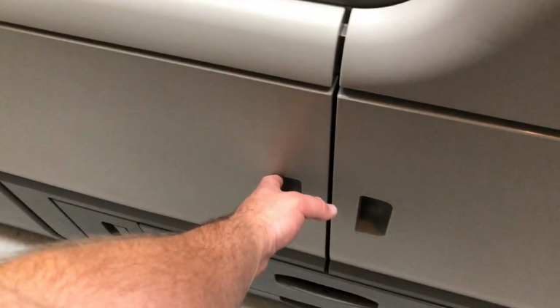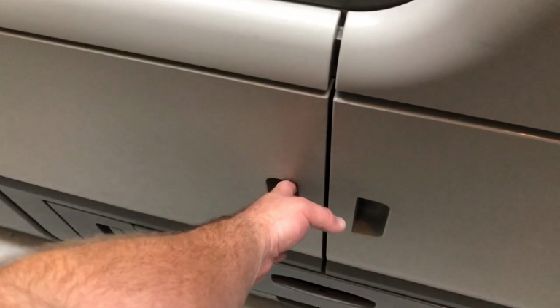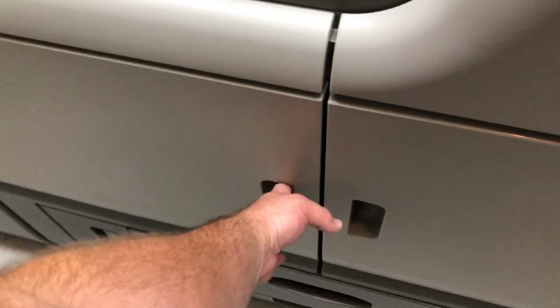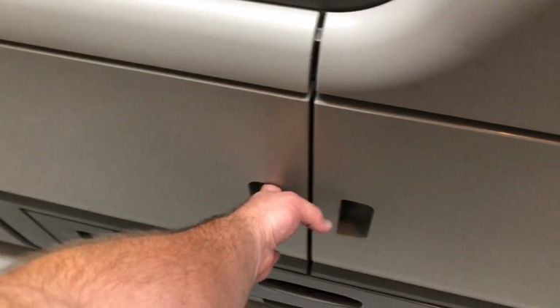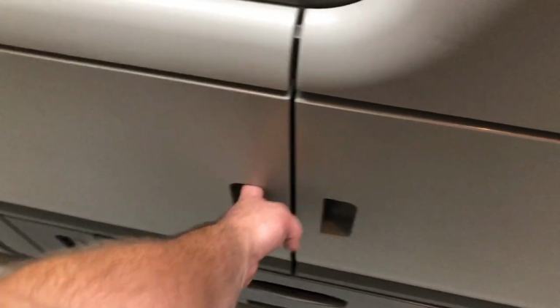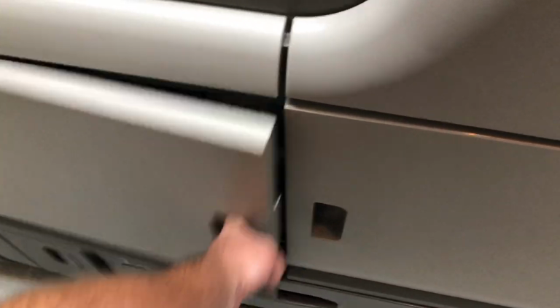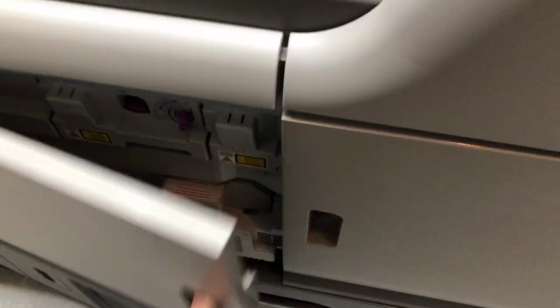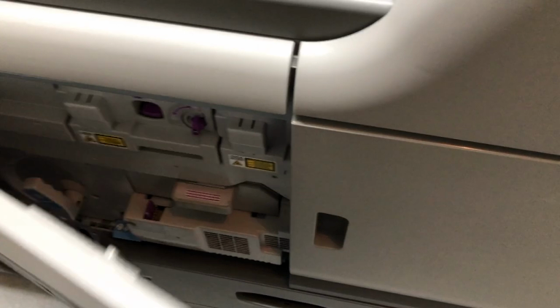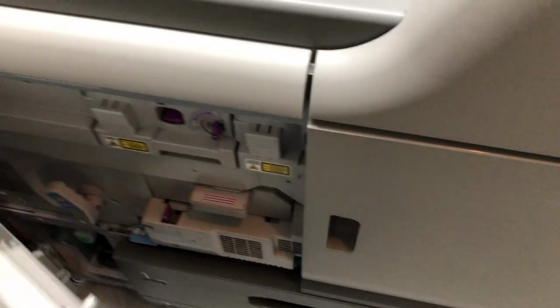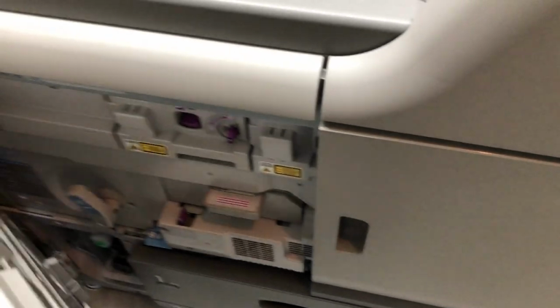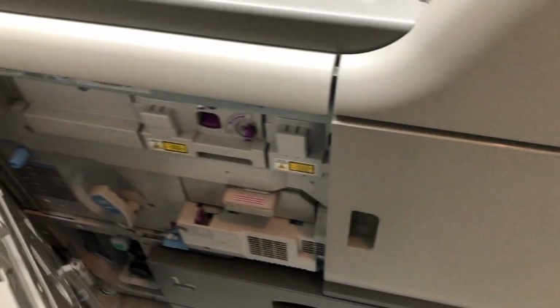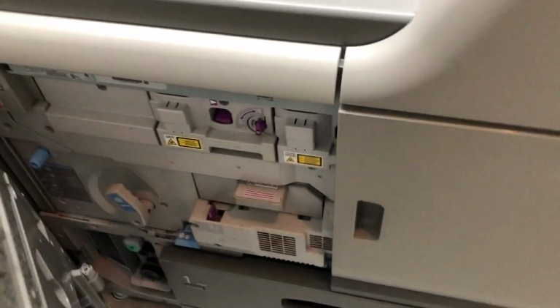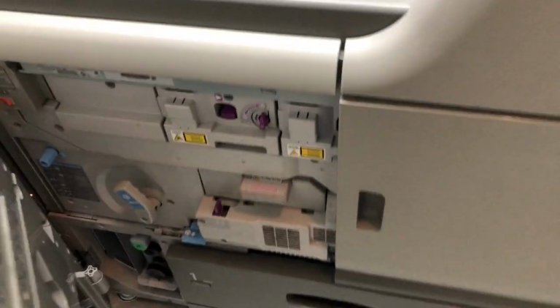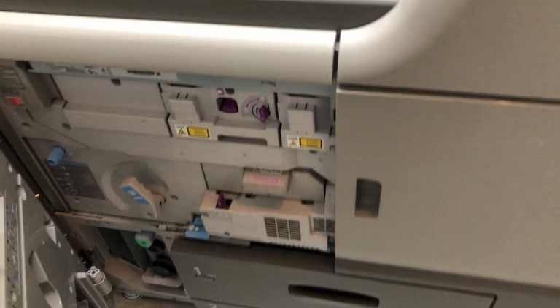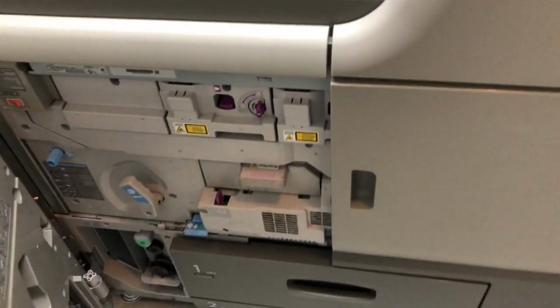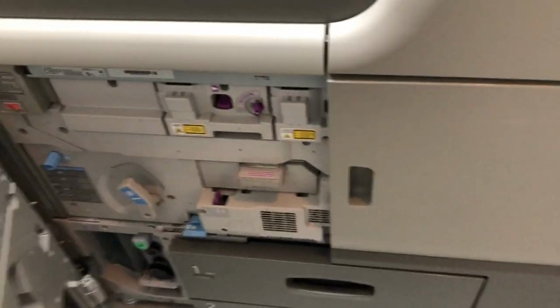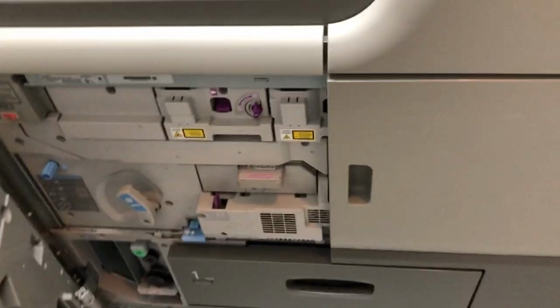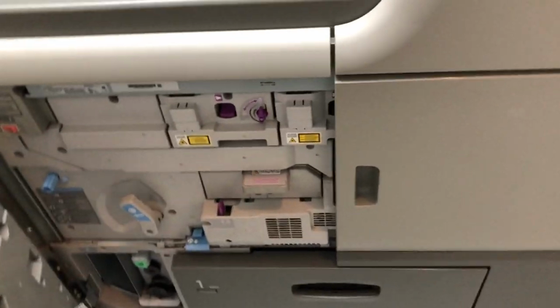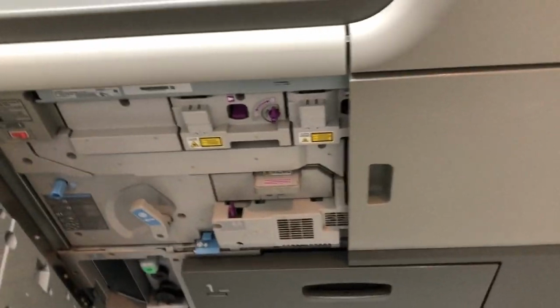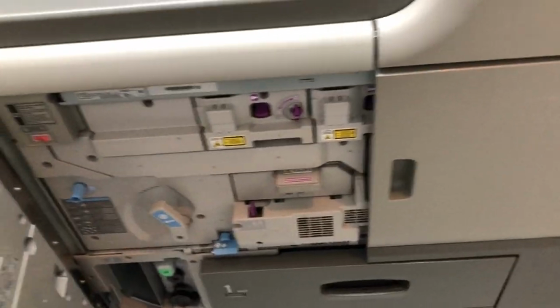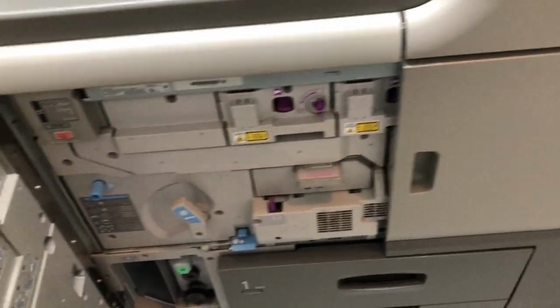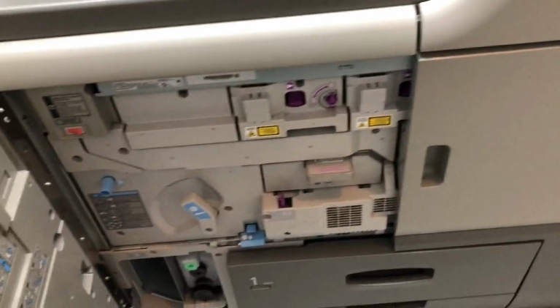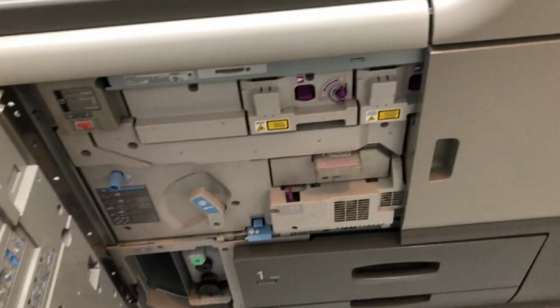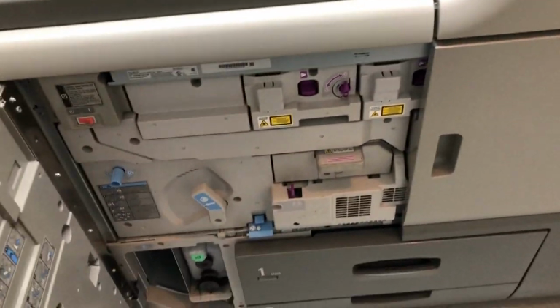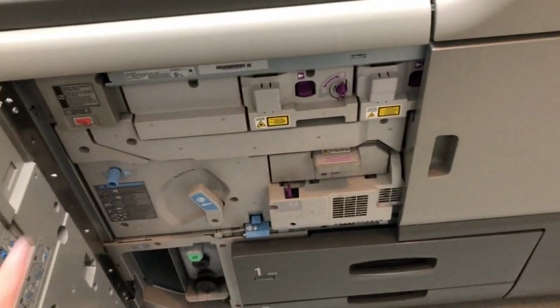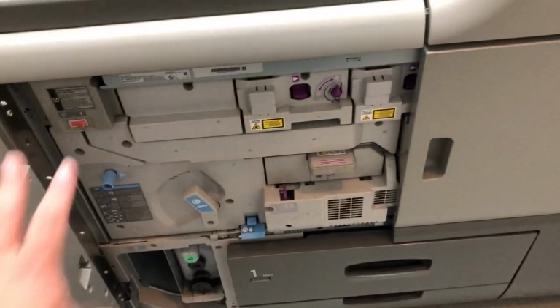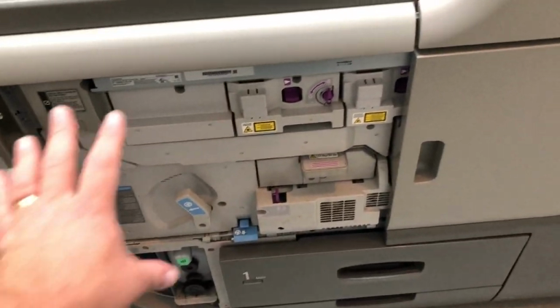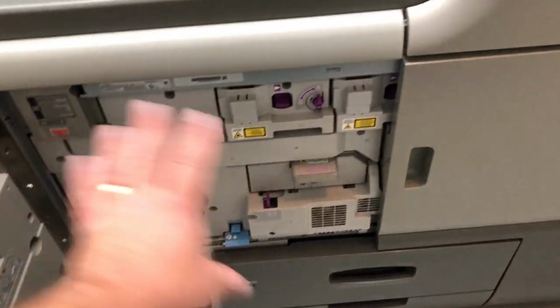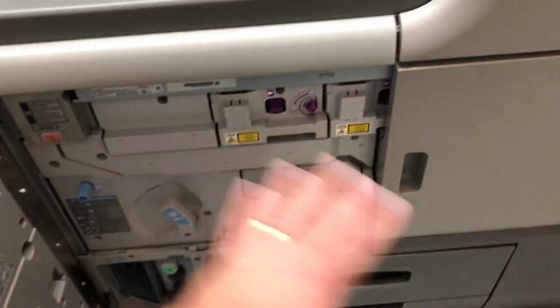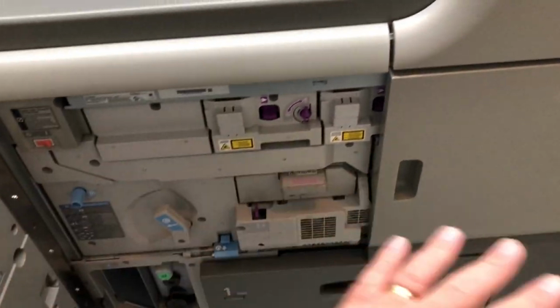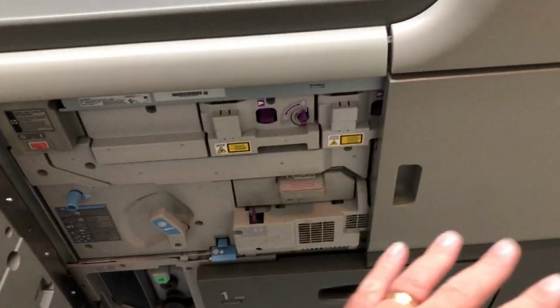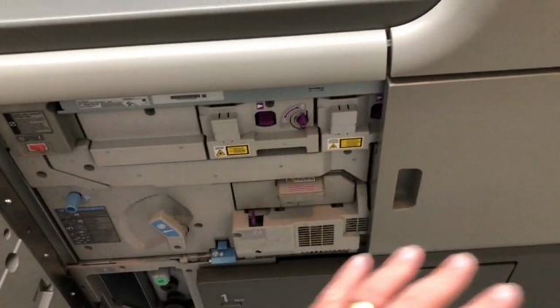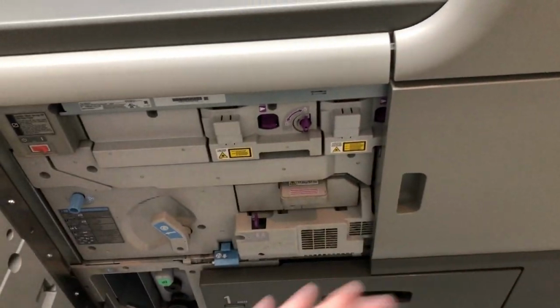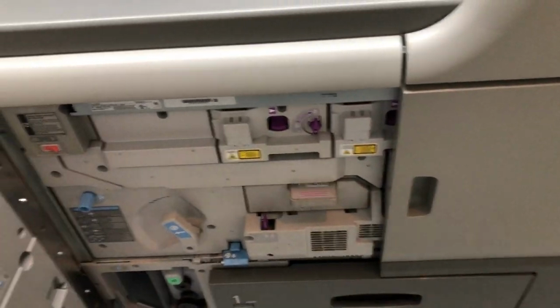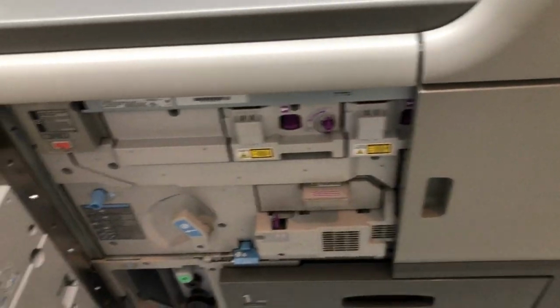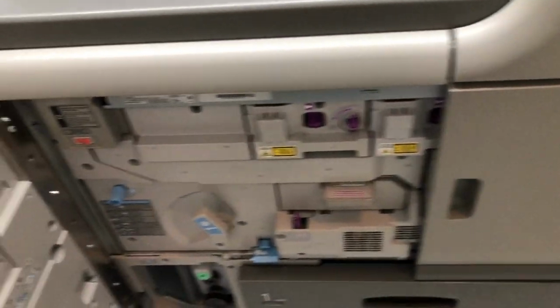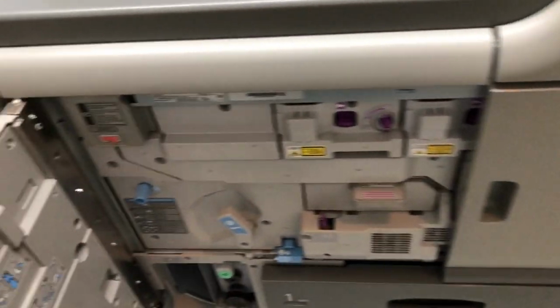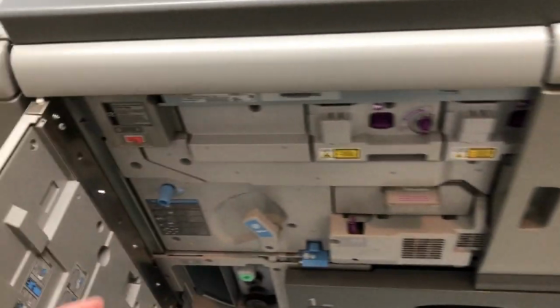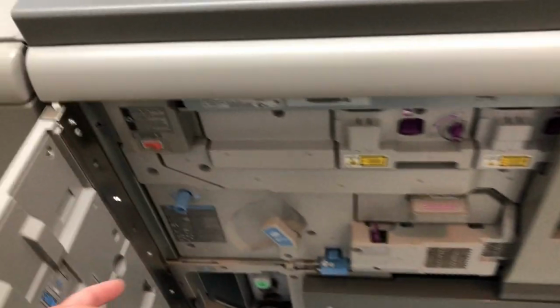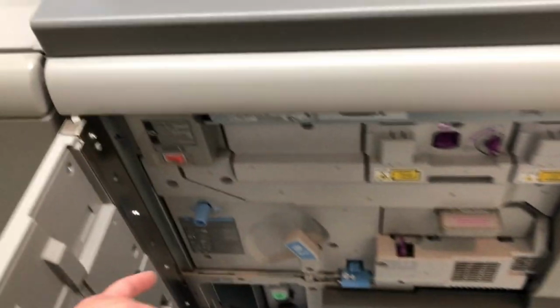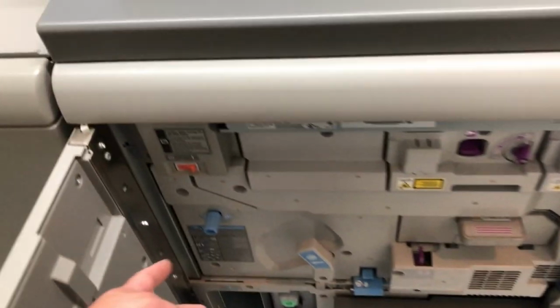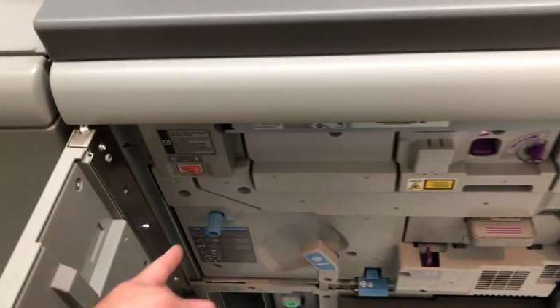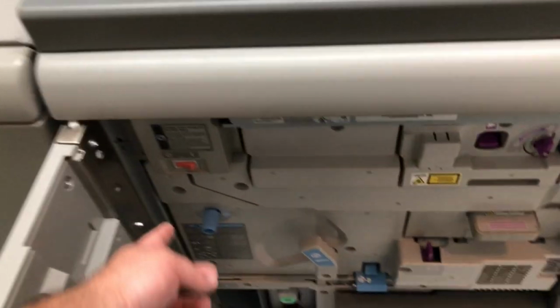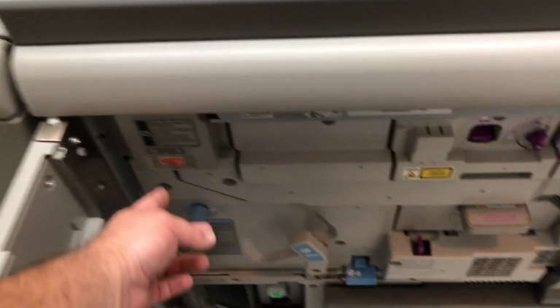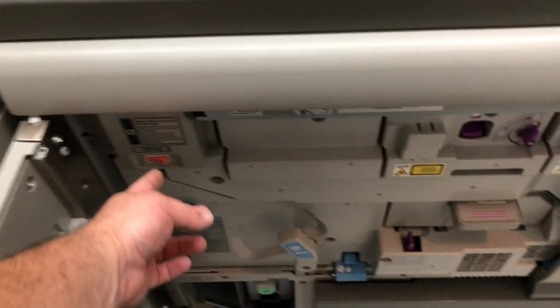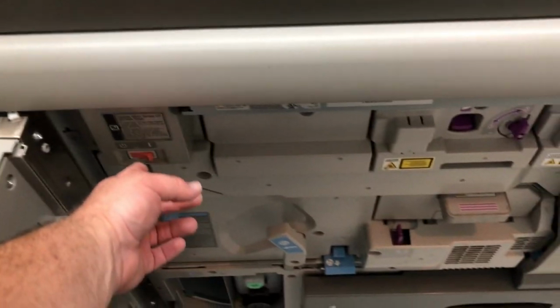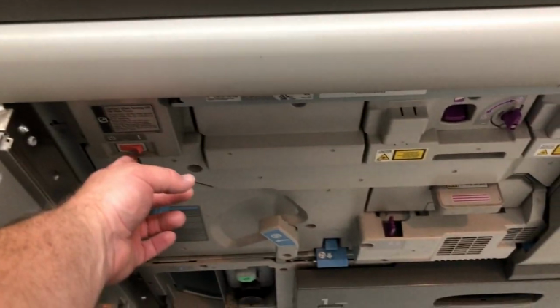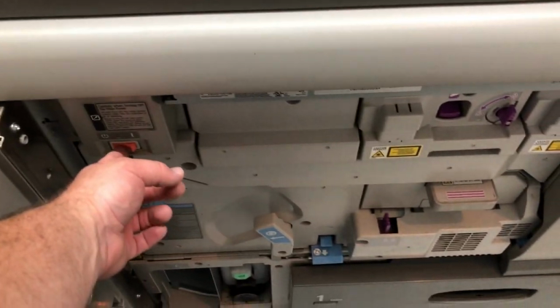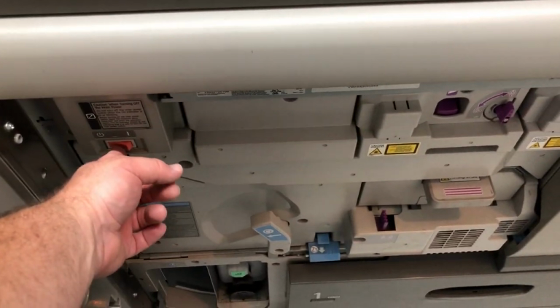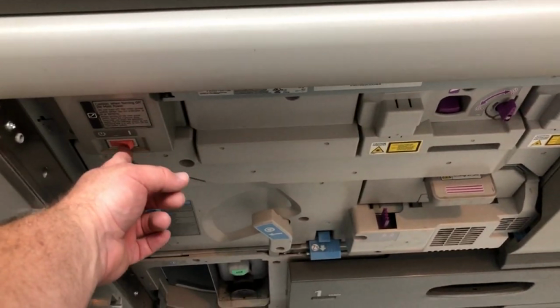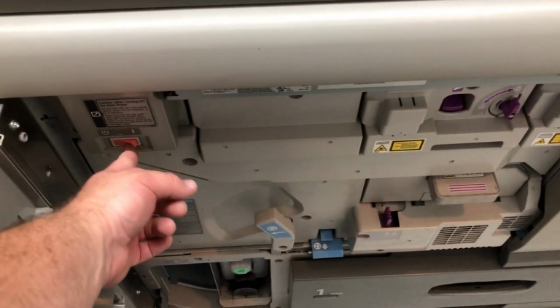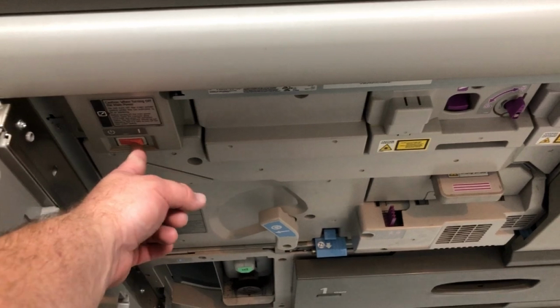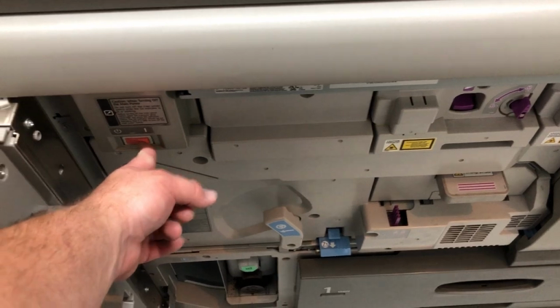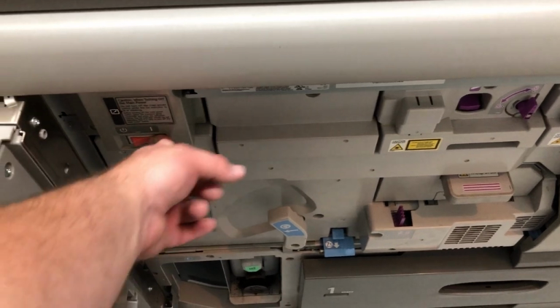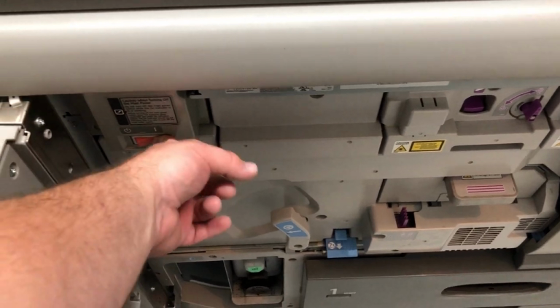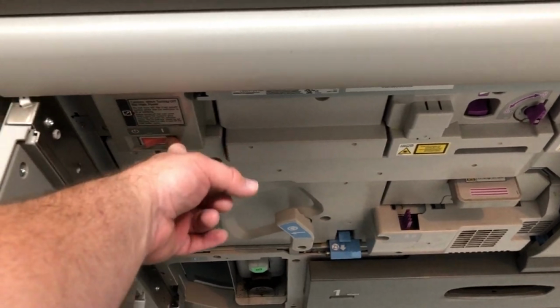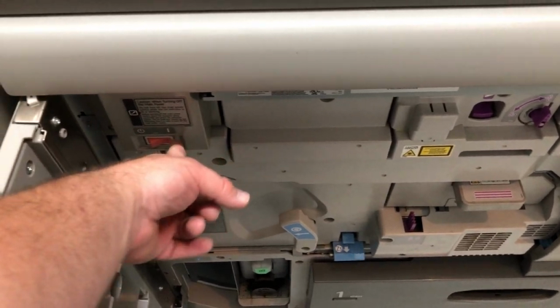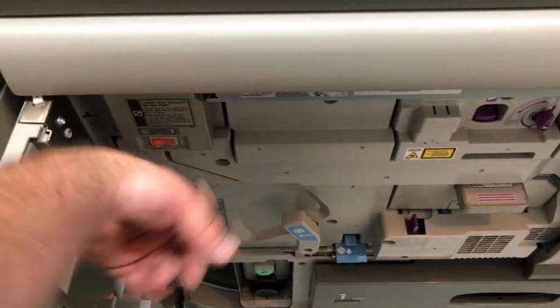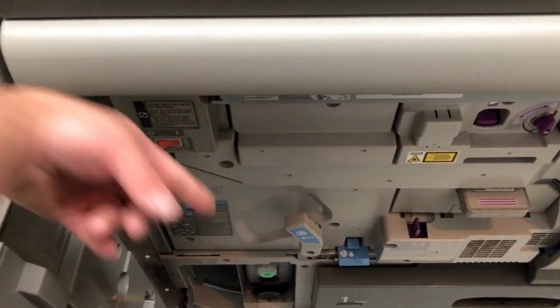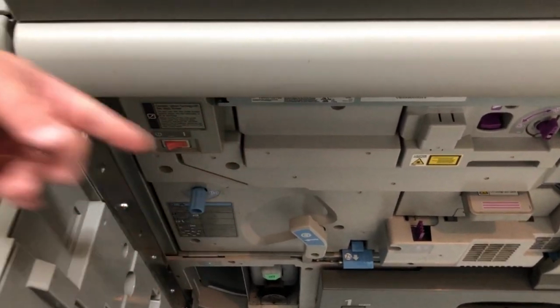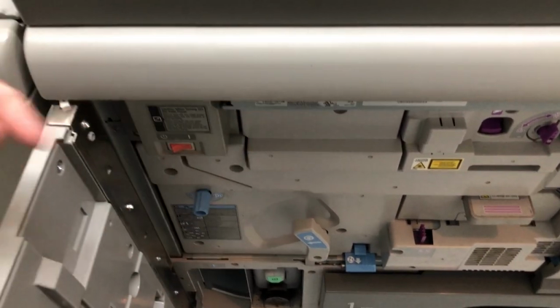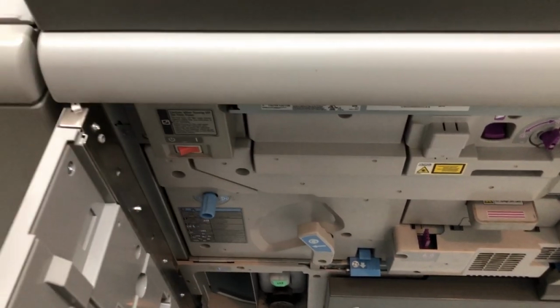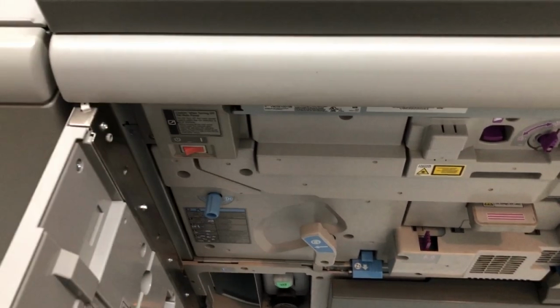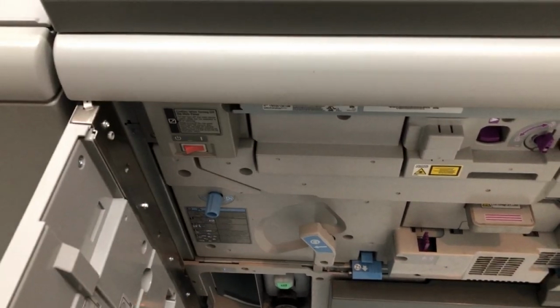To turn the printer on, the first thing you do is open this primary door — this has all the consumables in it — and turn on the power switch.